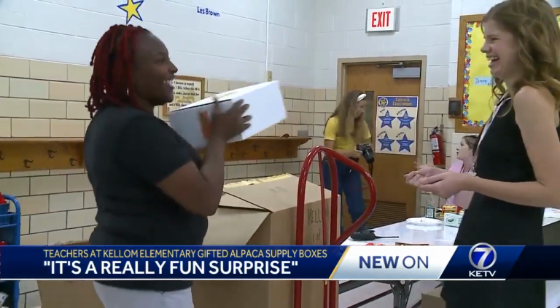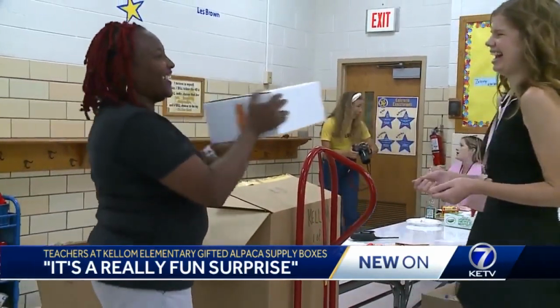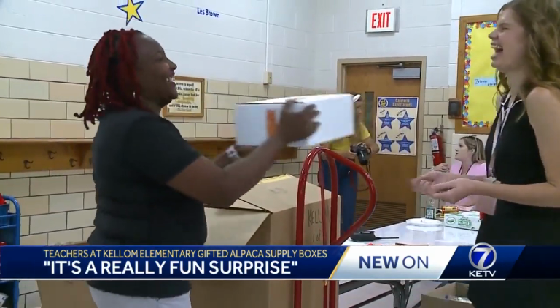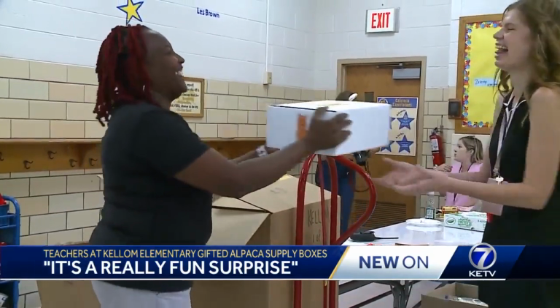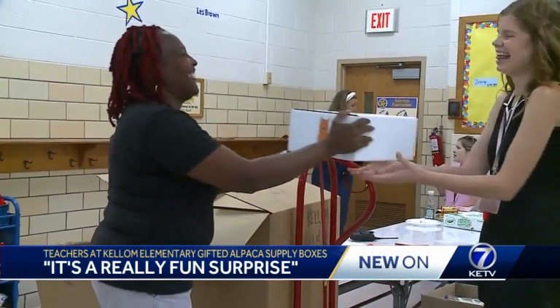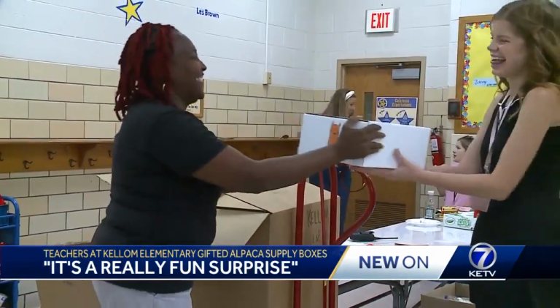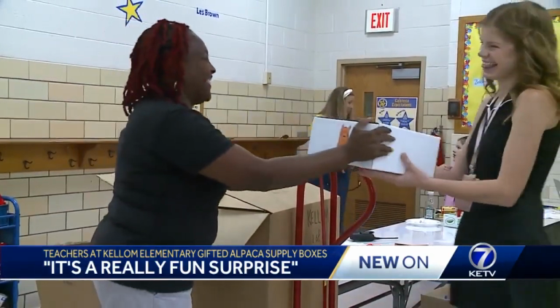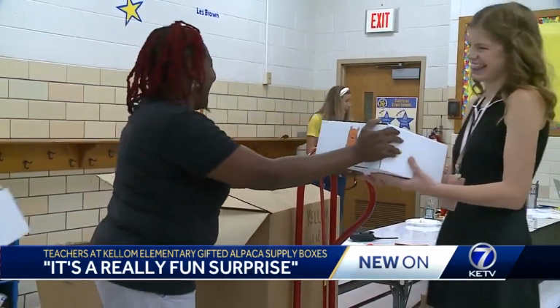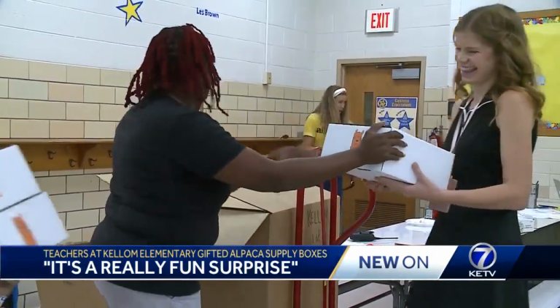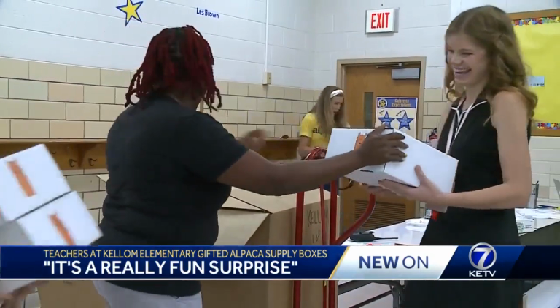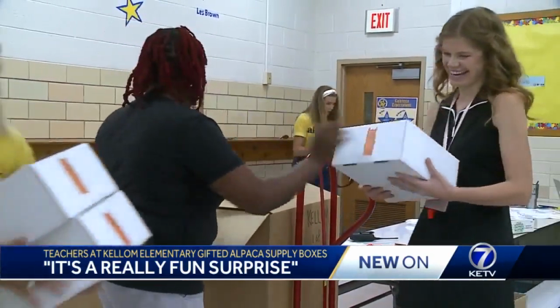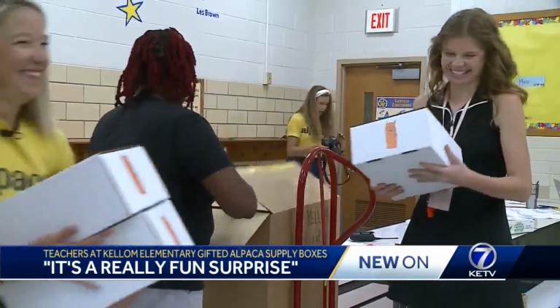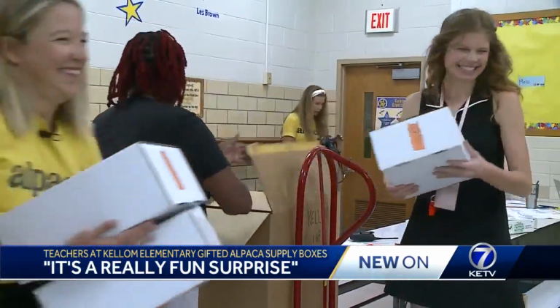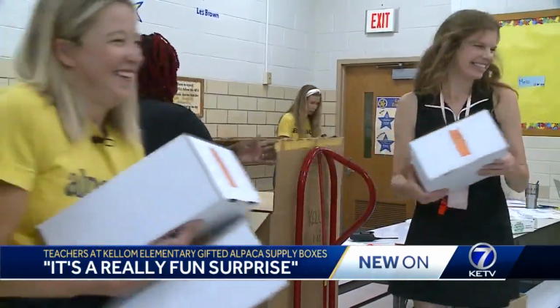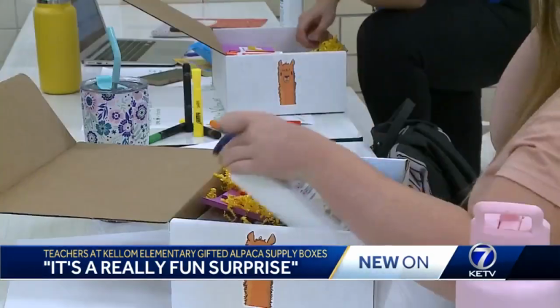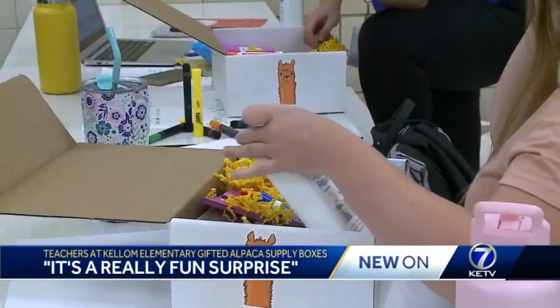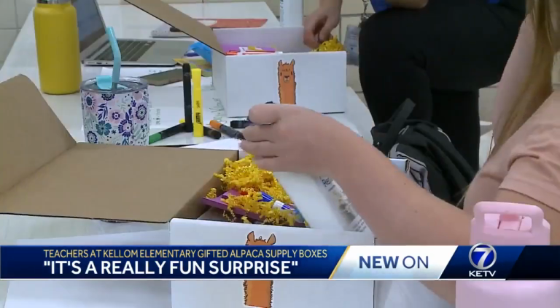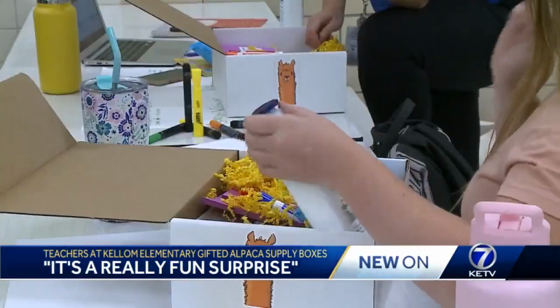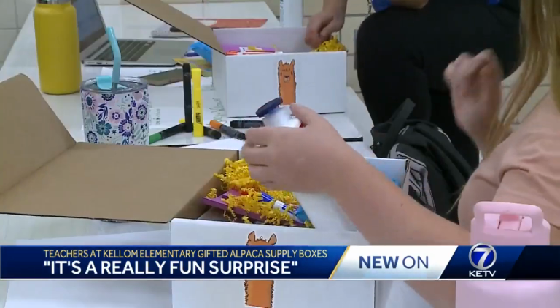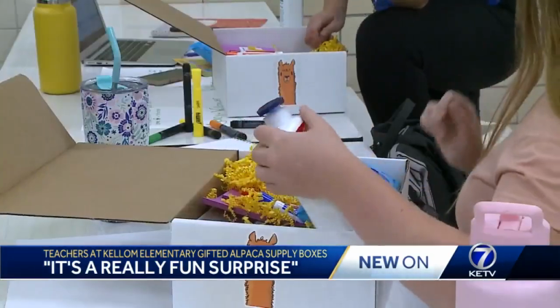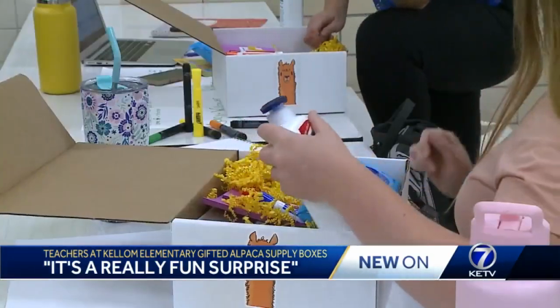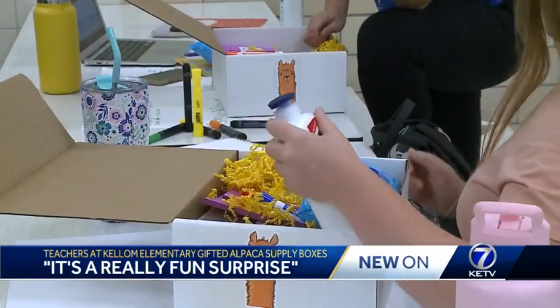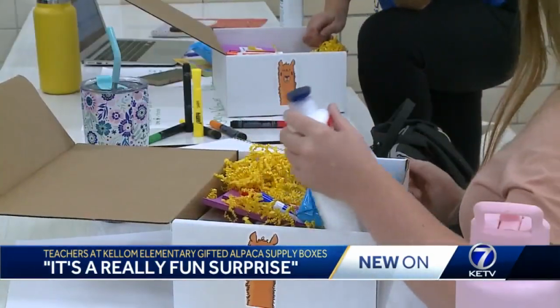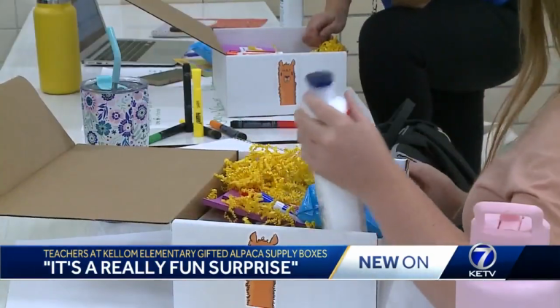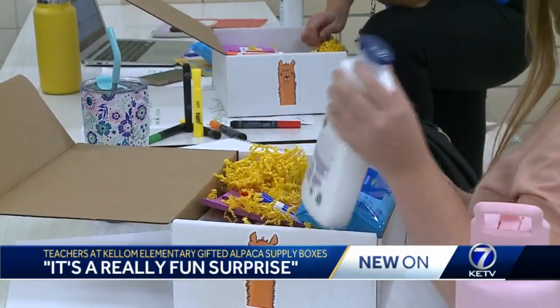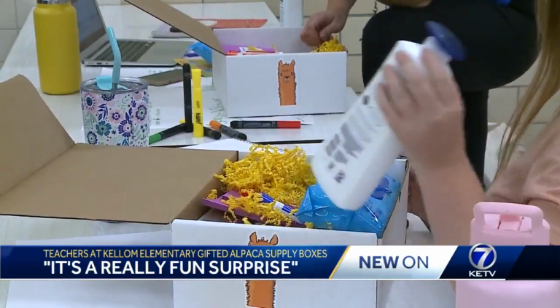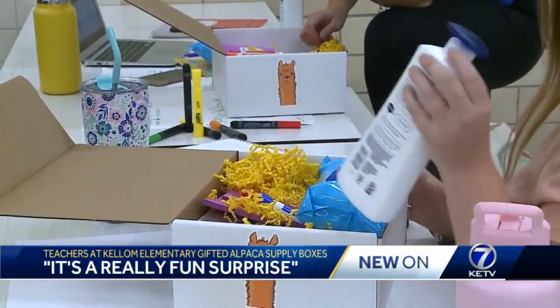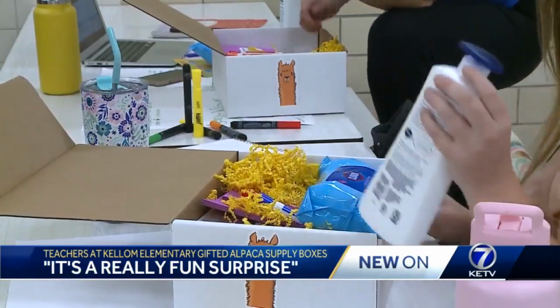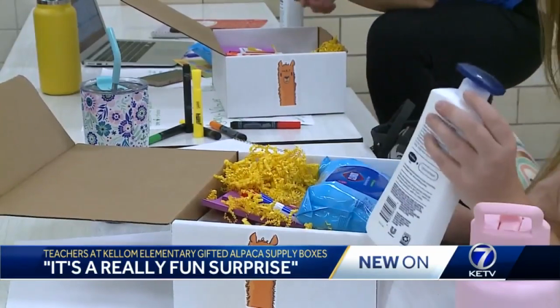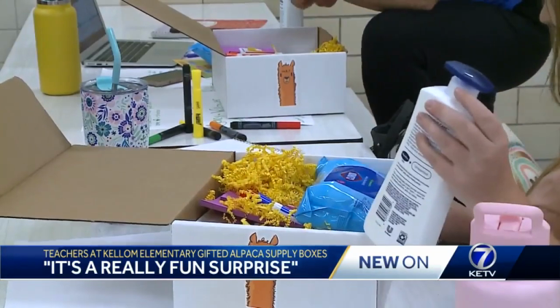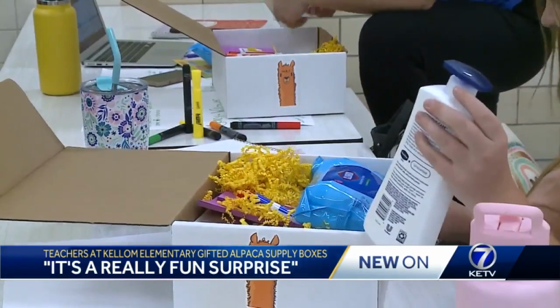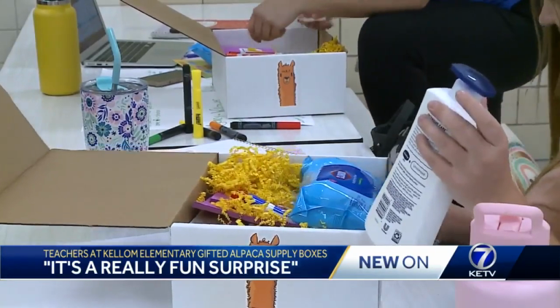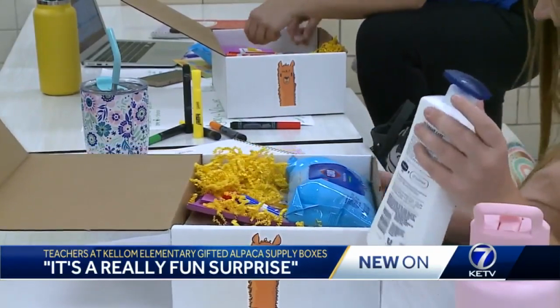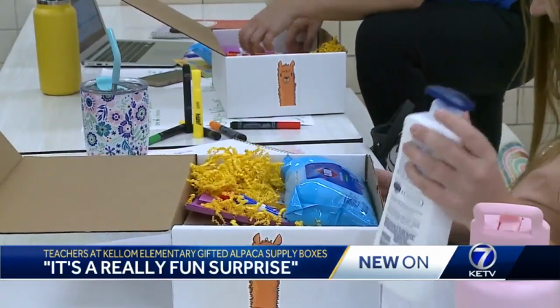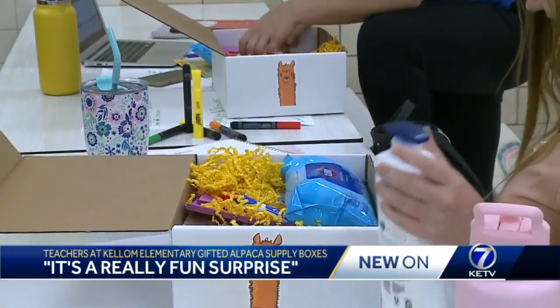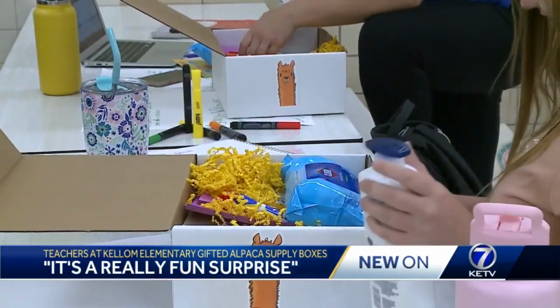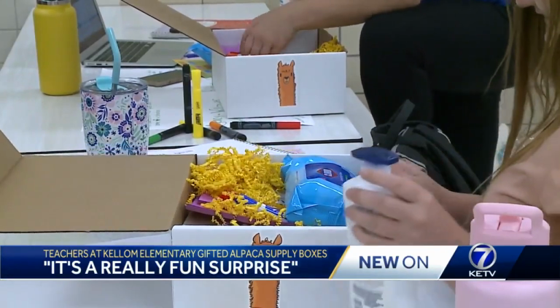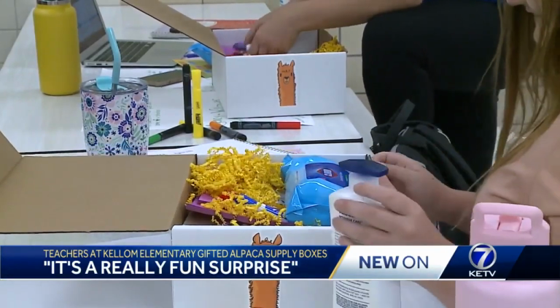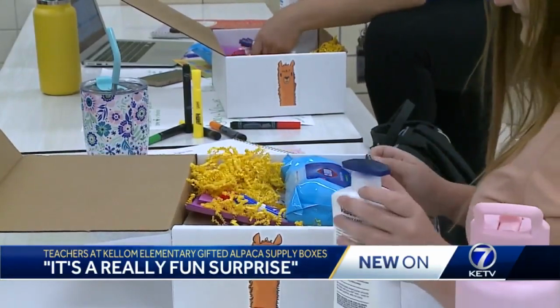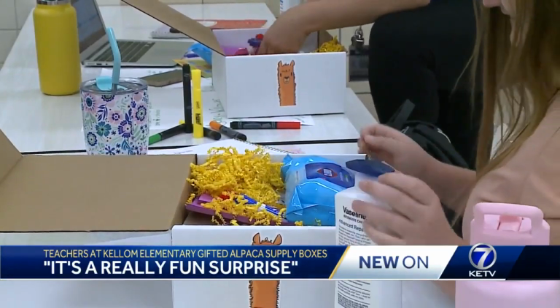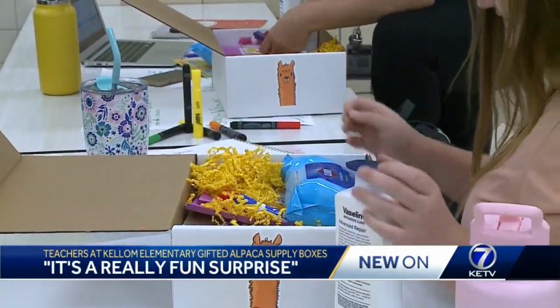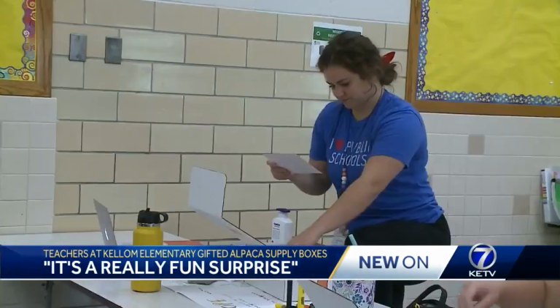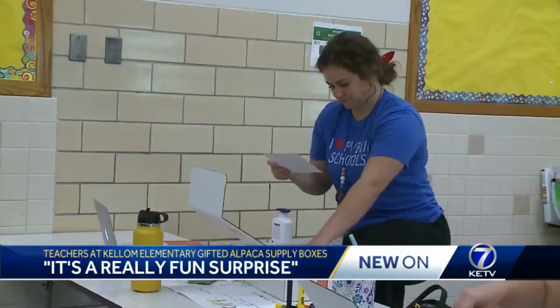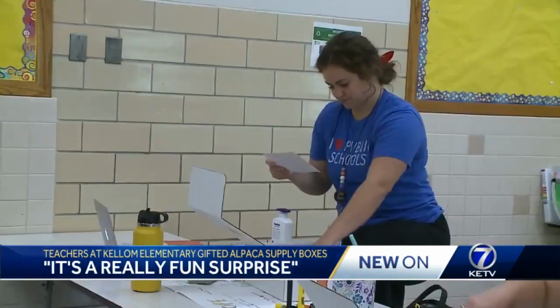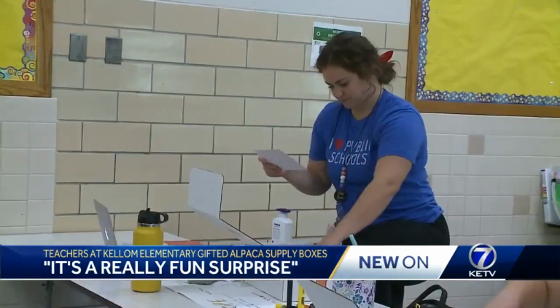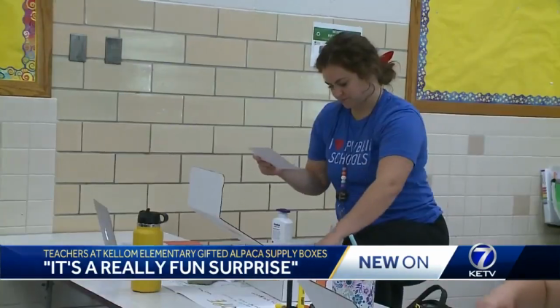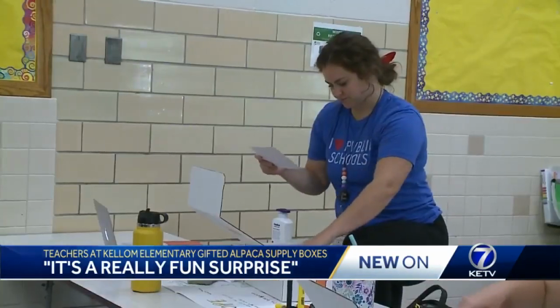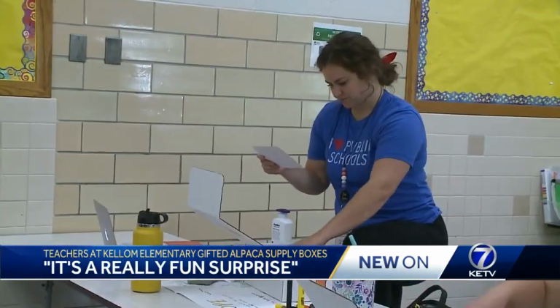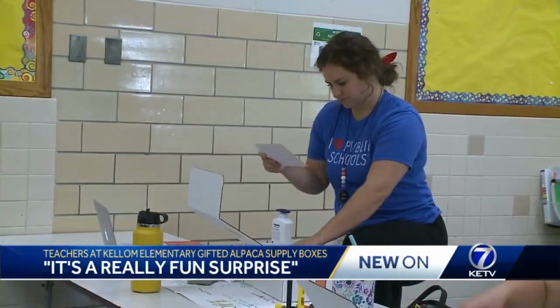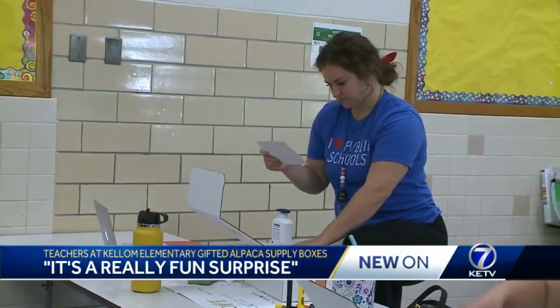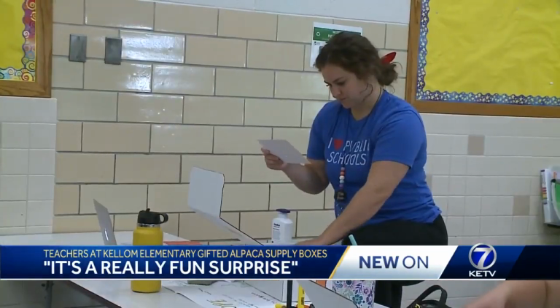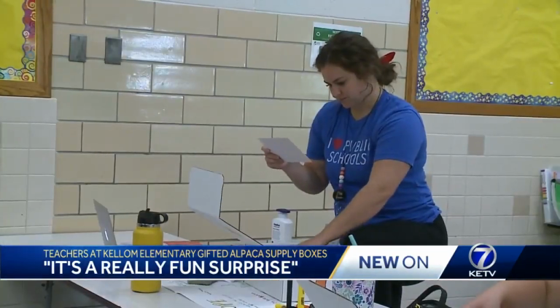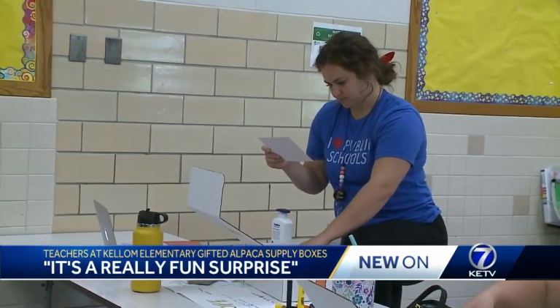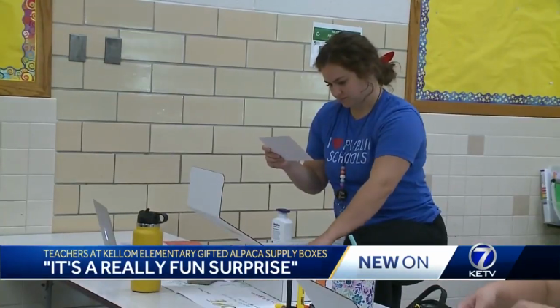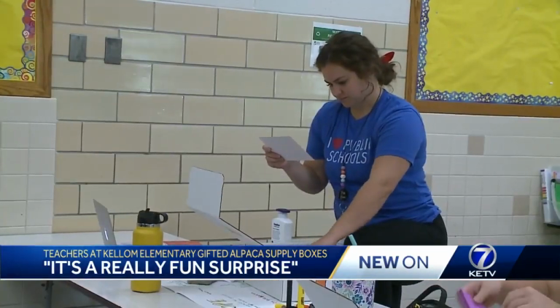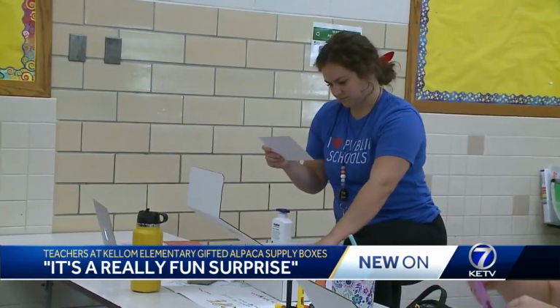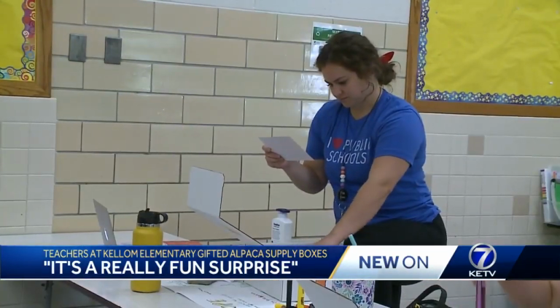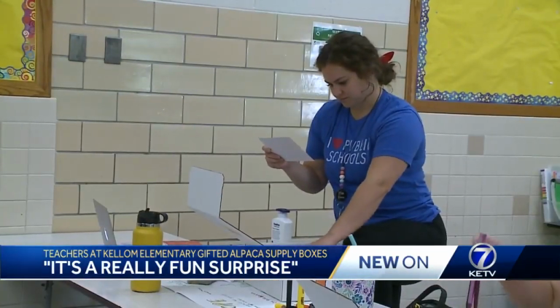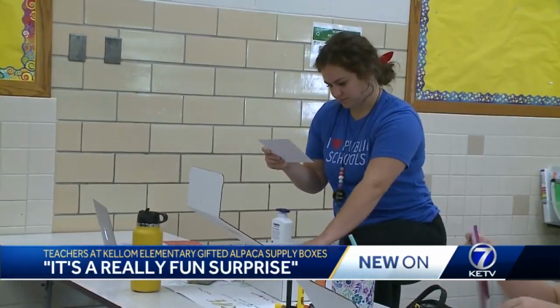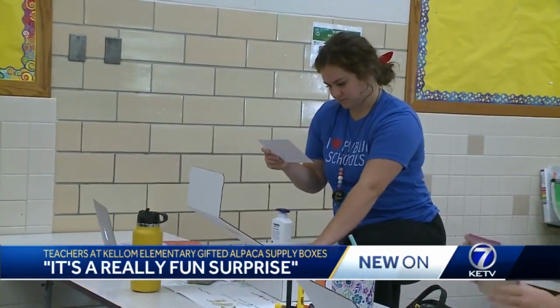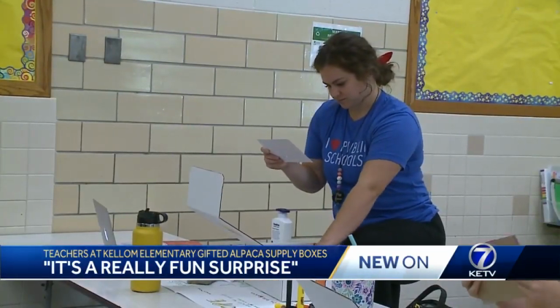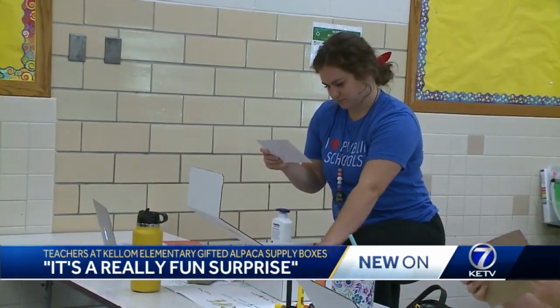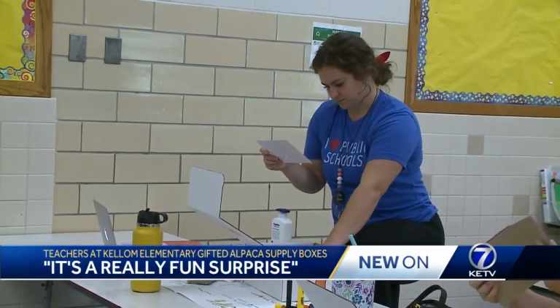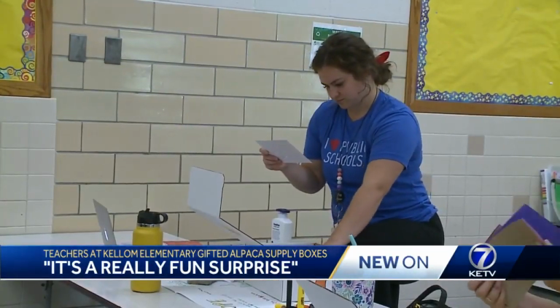The boxes include things like Clorox wipes, pens, and a lotion. They even come with a special message inside.